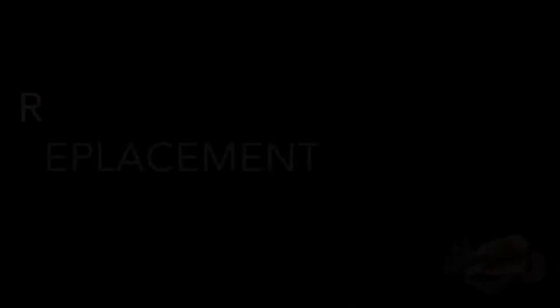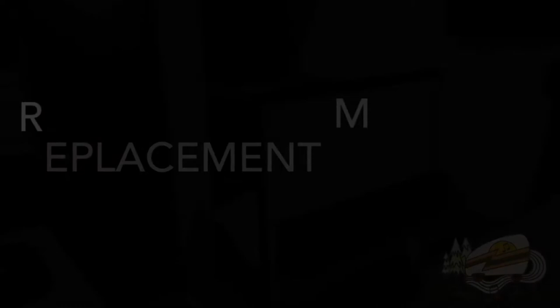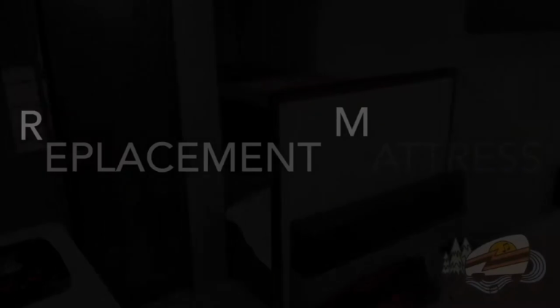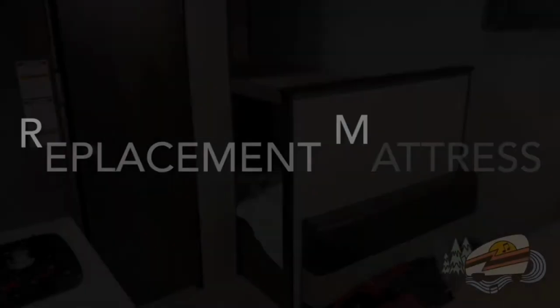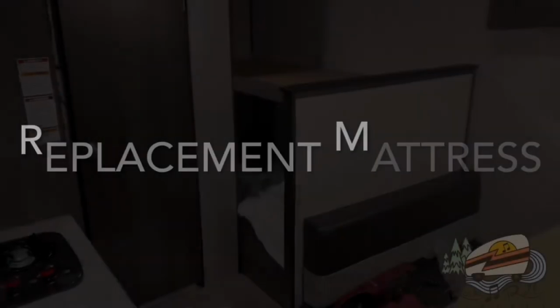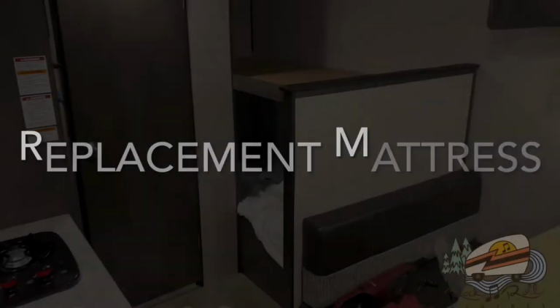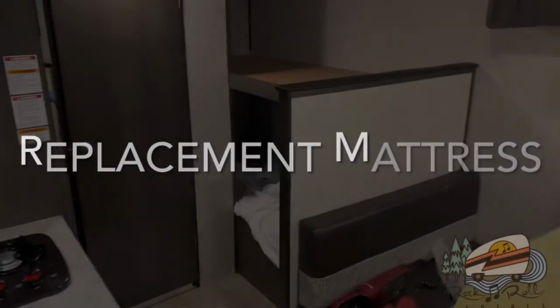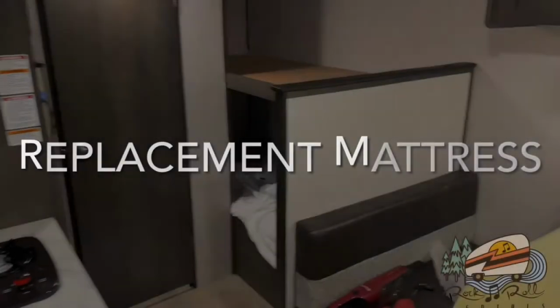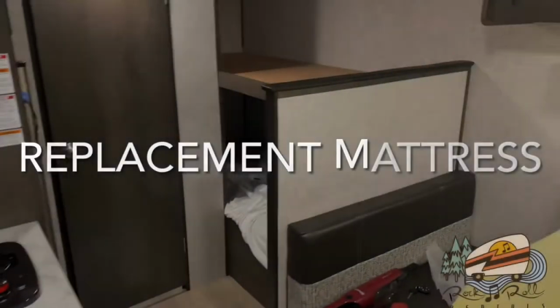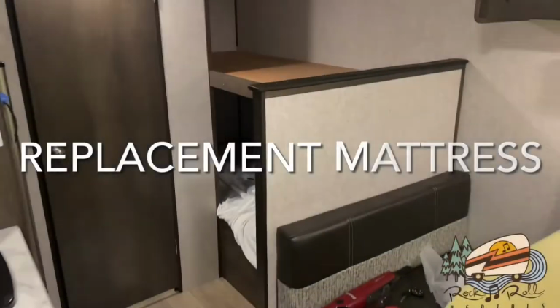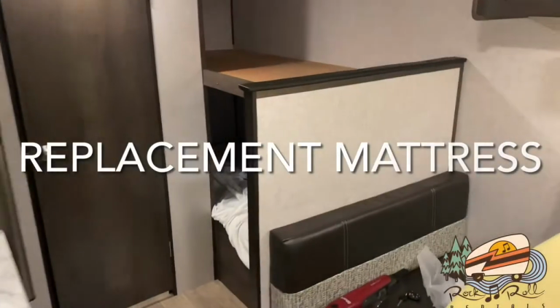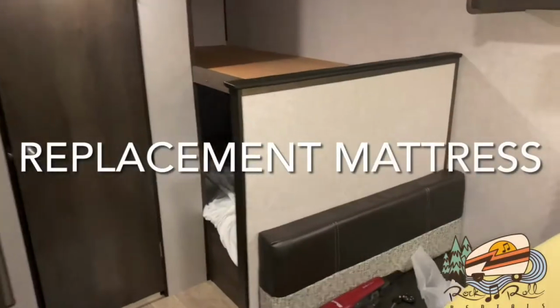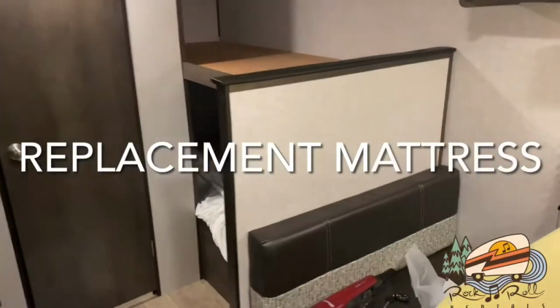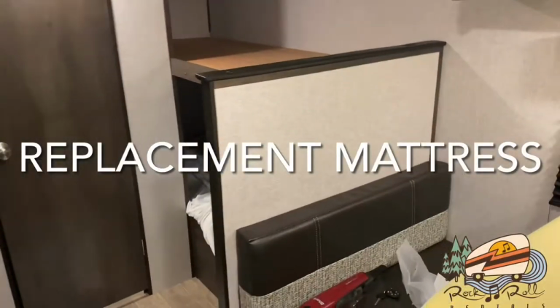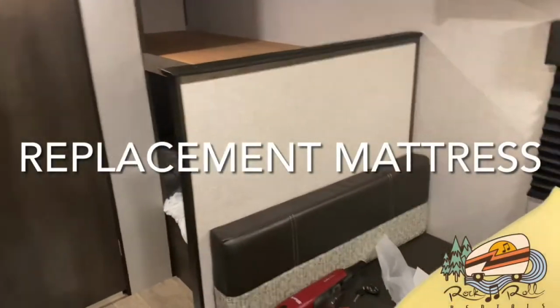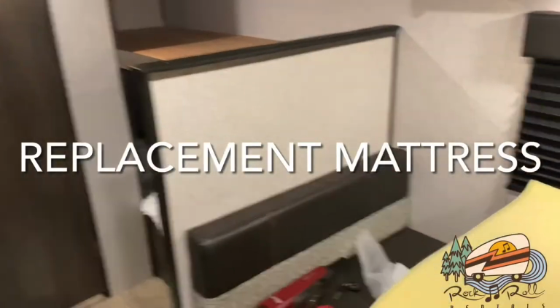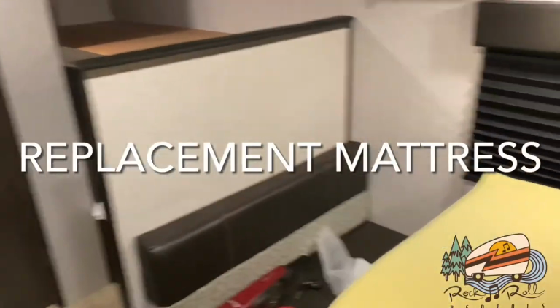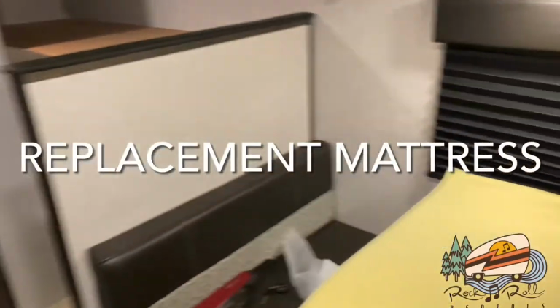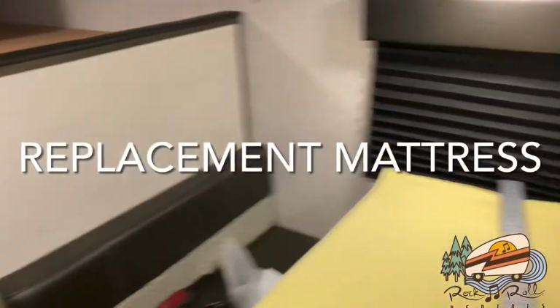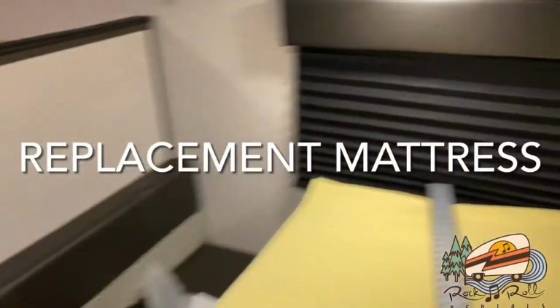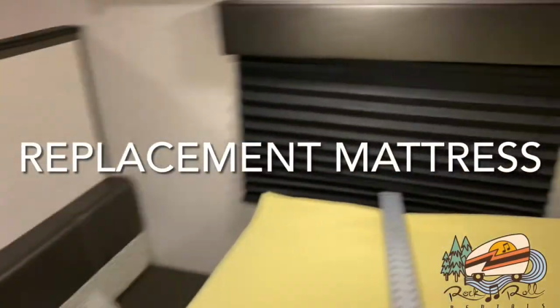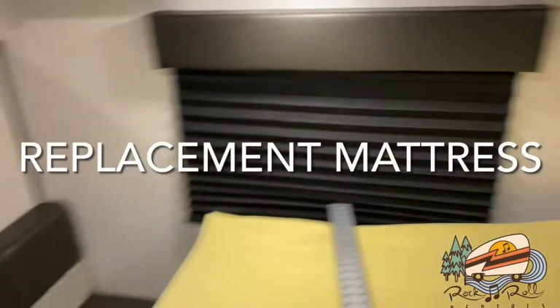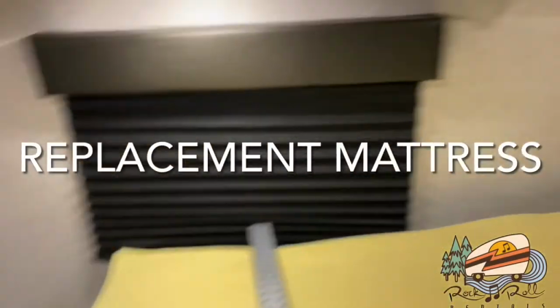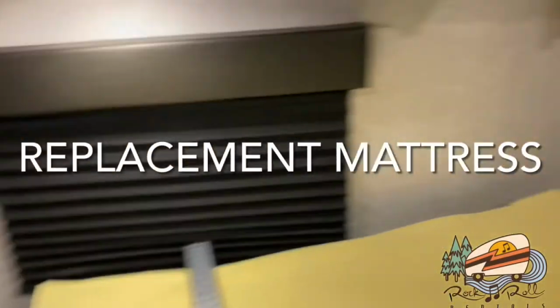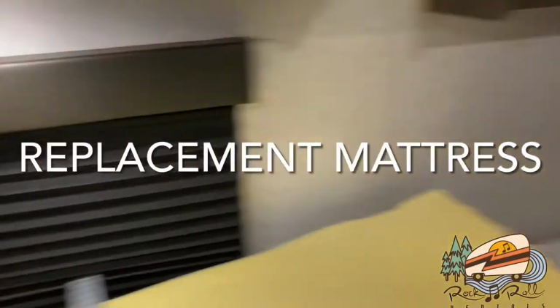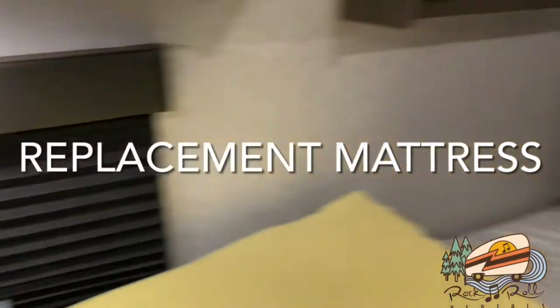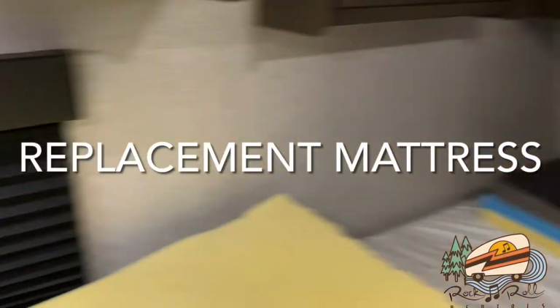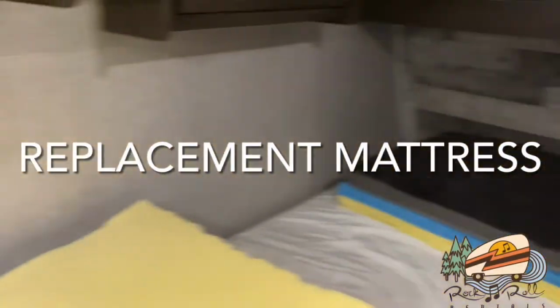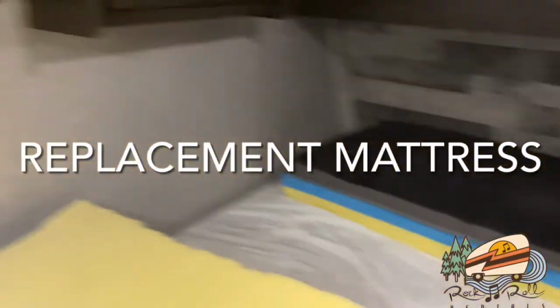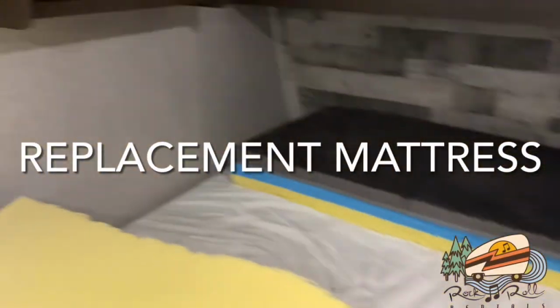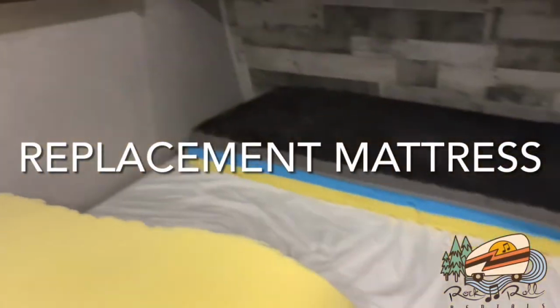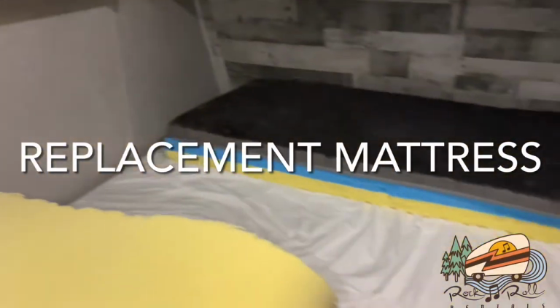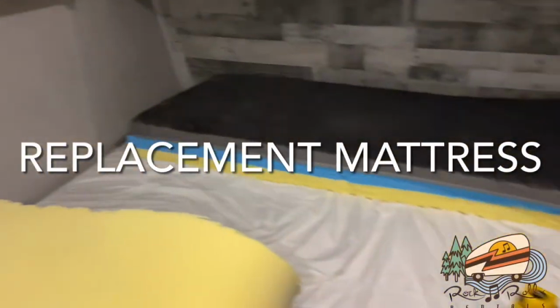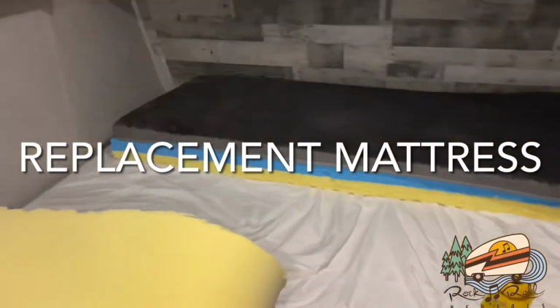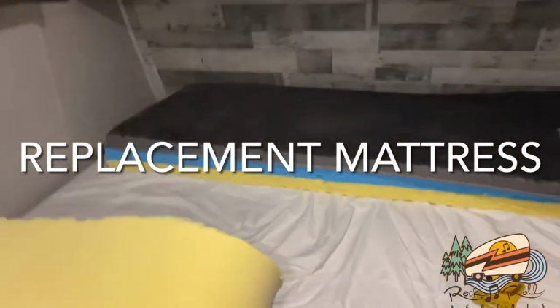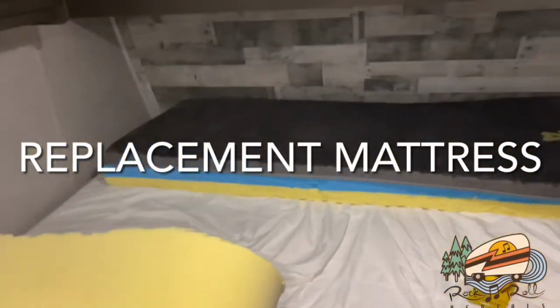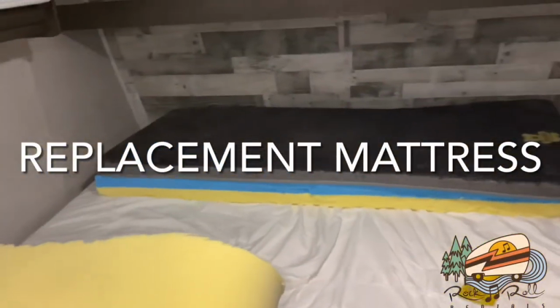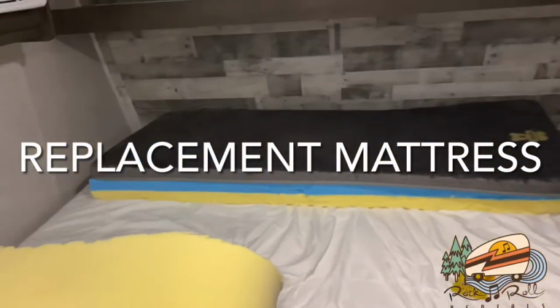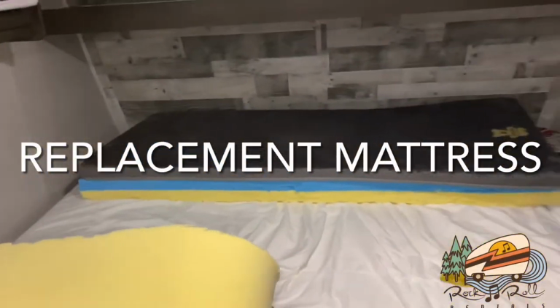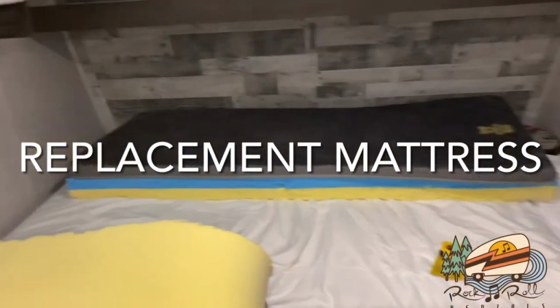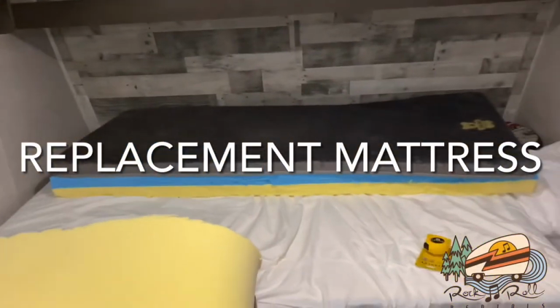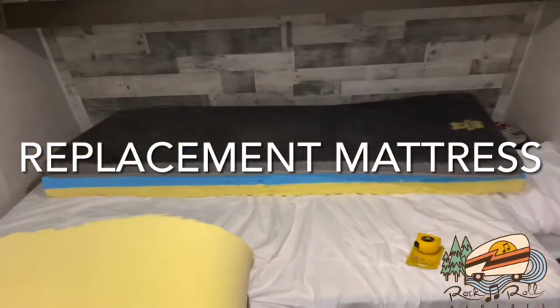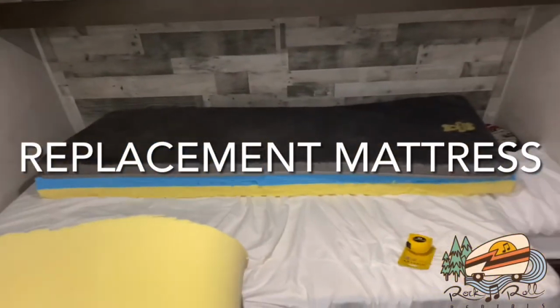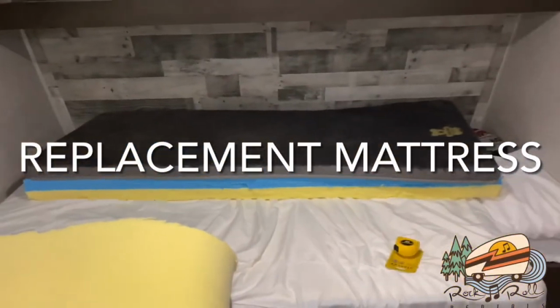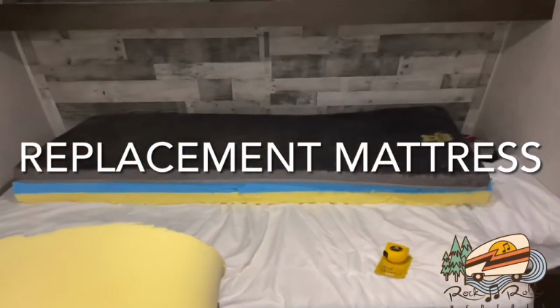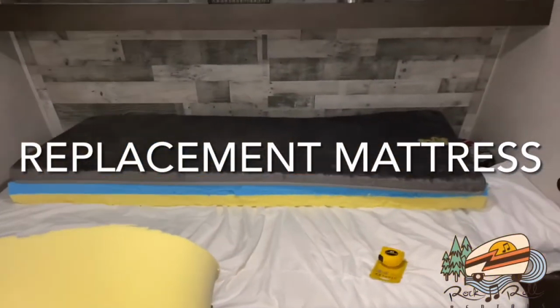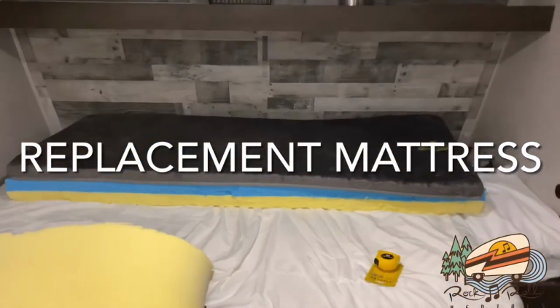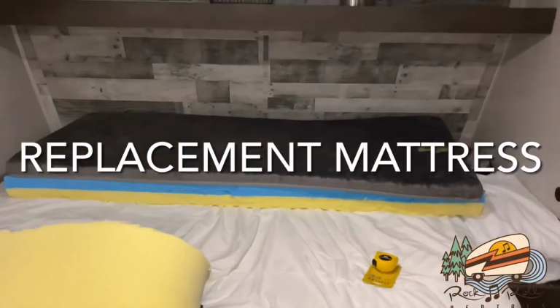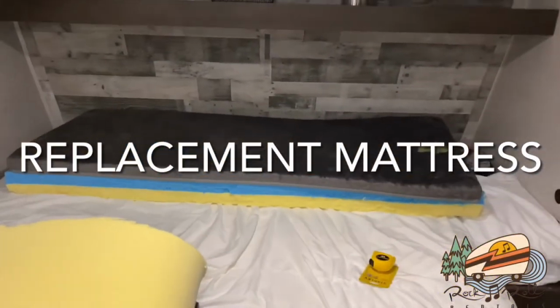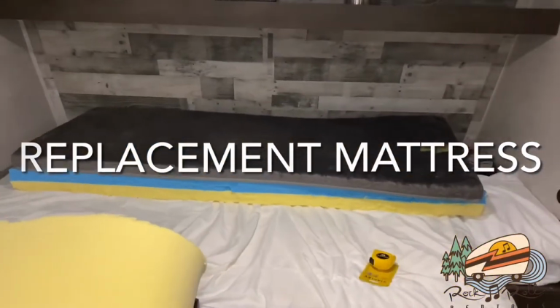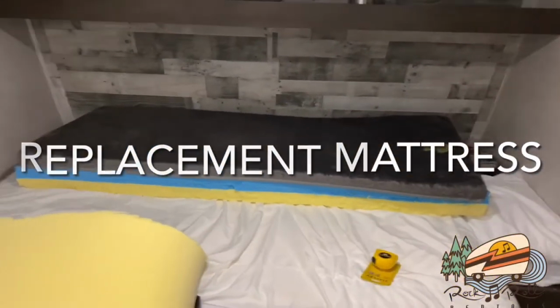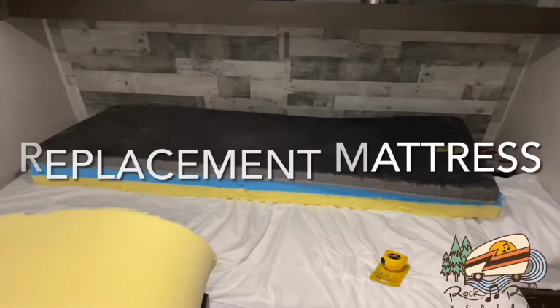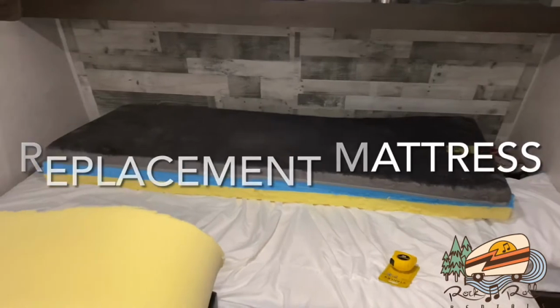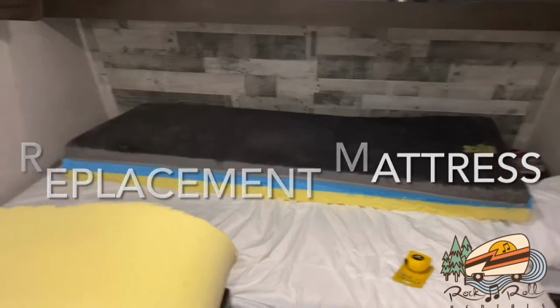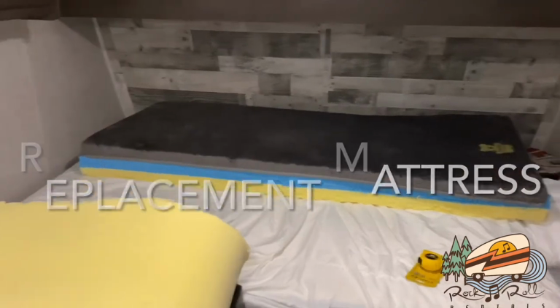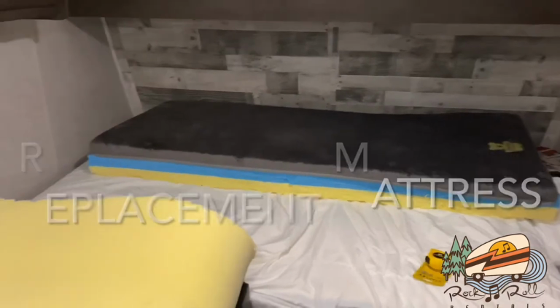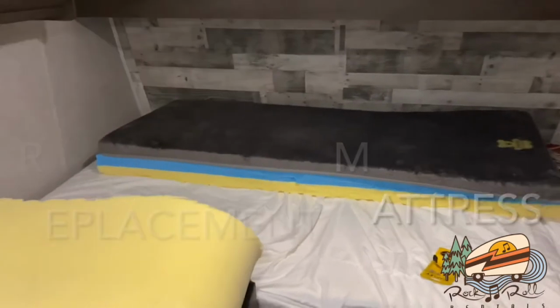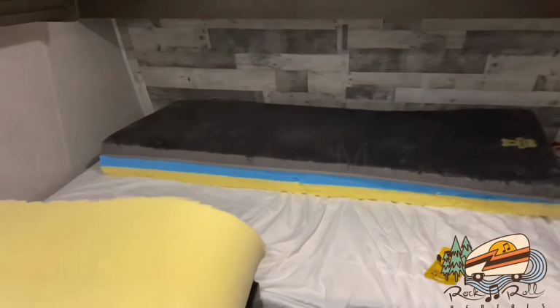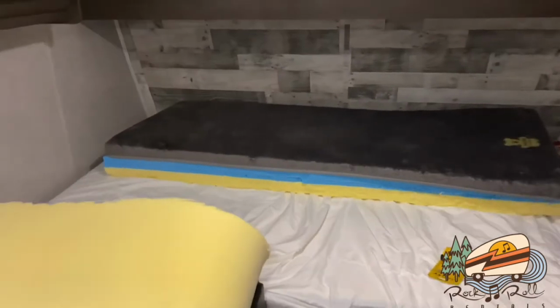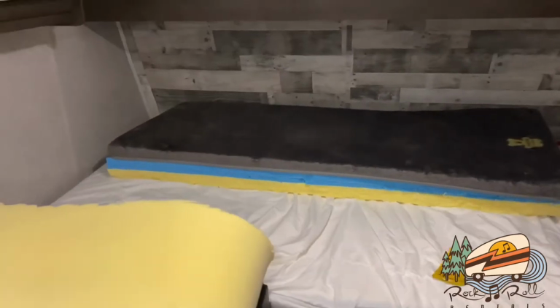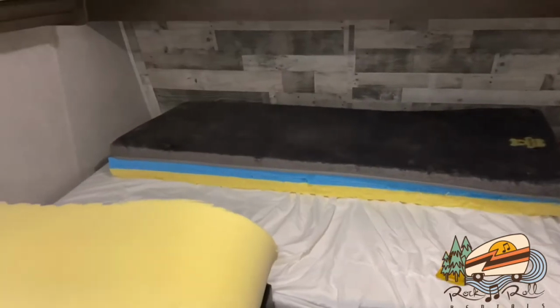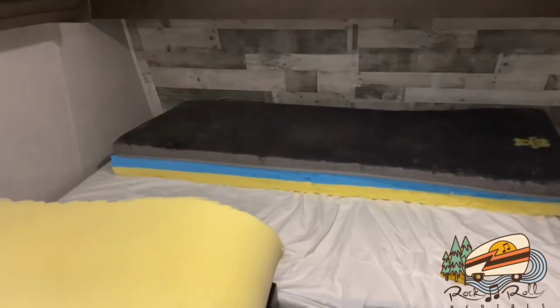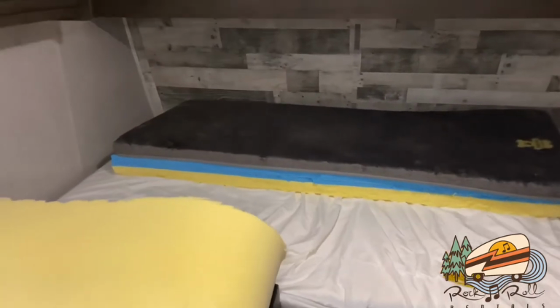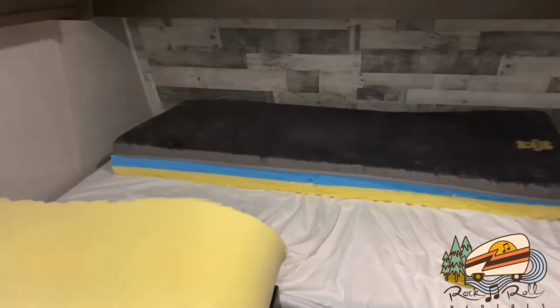Welcome everybody. This is Trigger, our 2021 Coleman Lantern 17B.